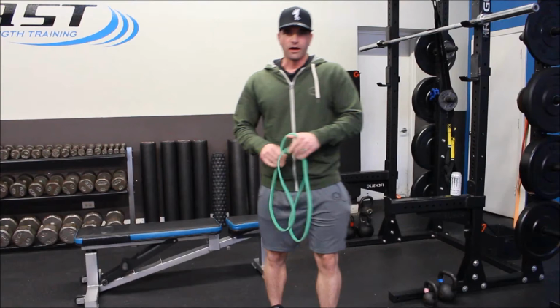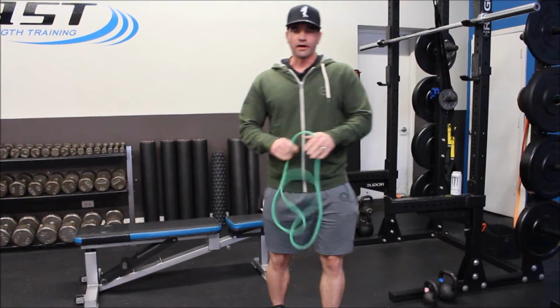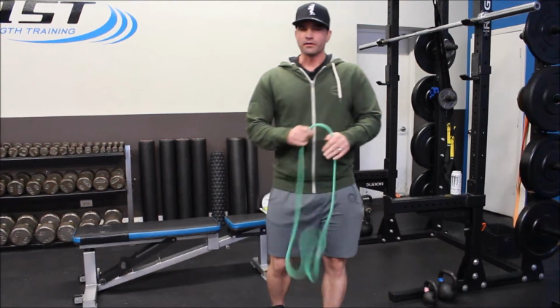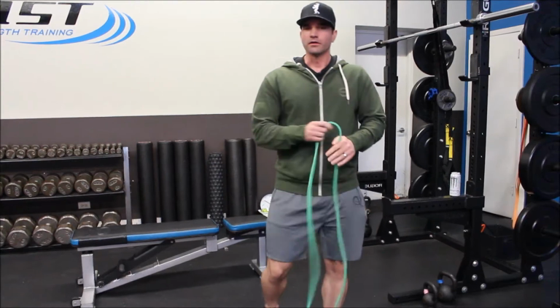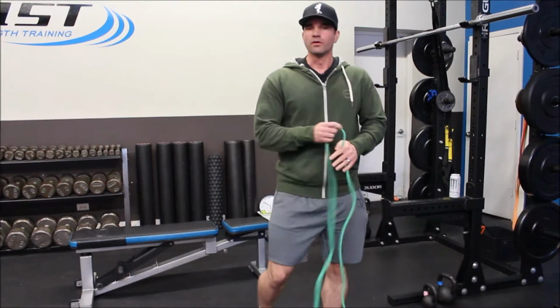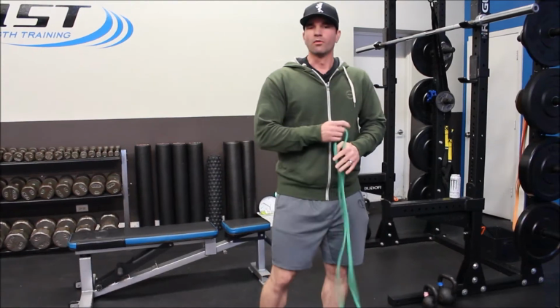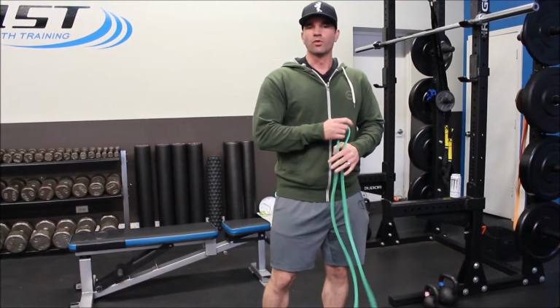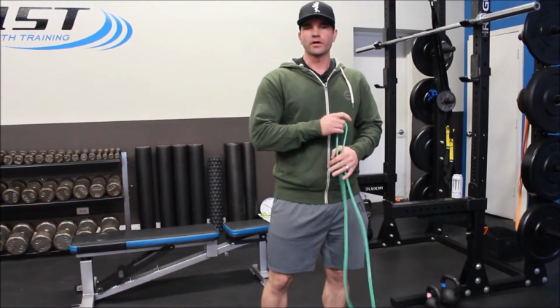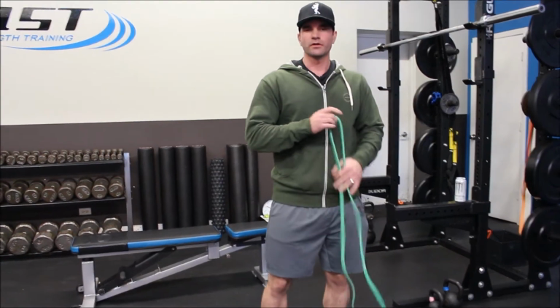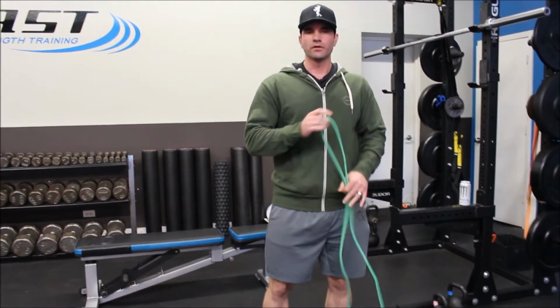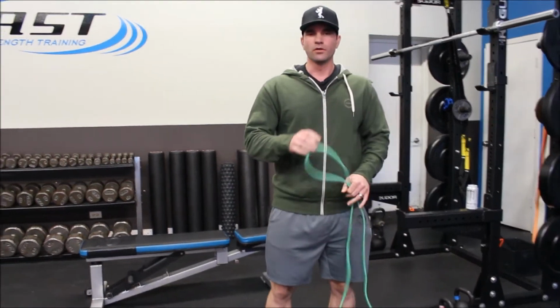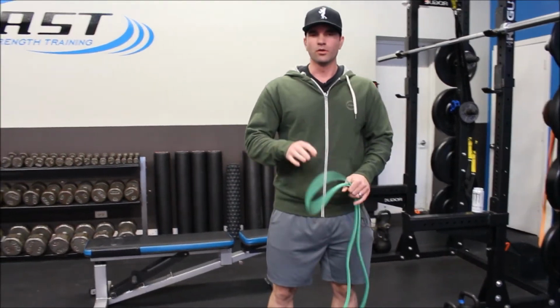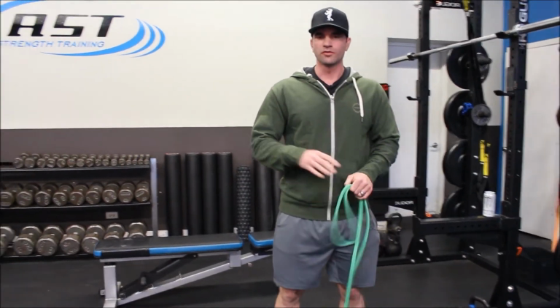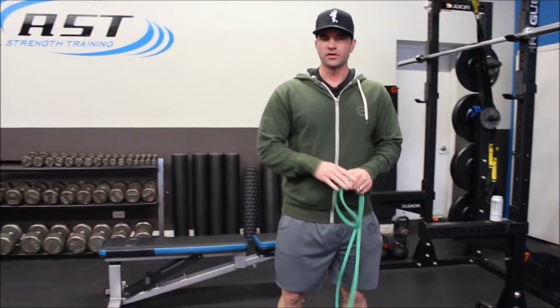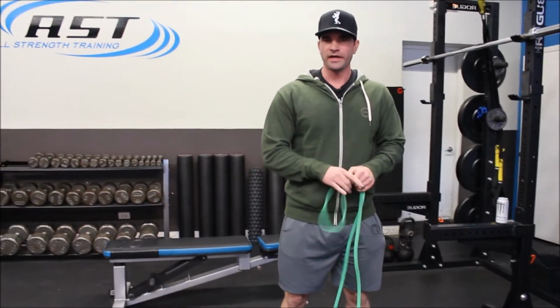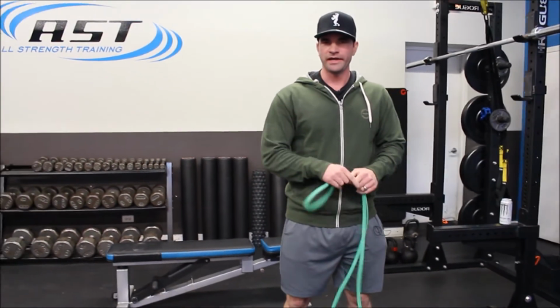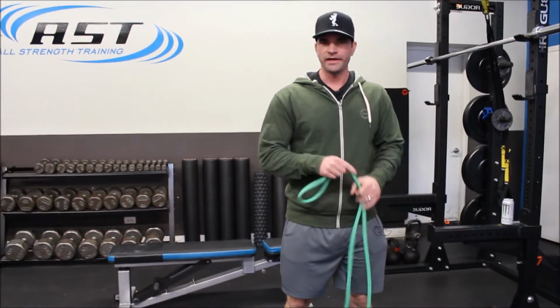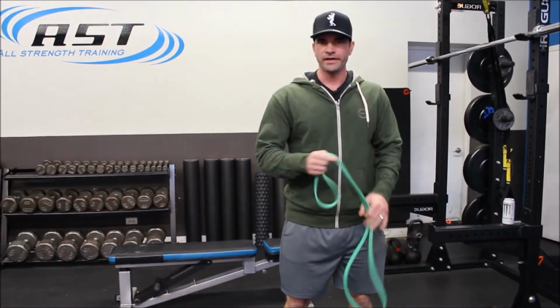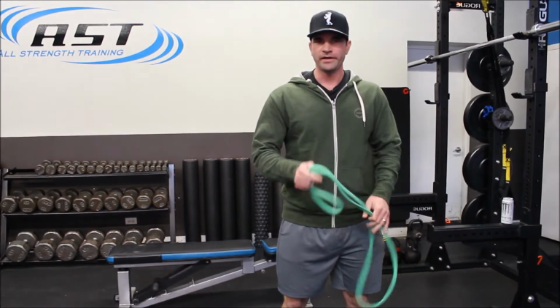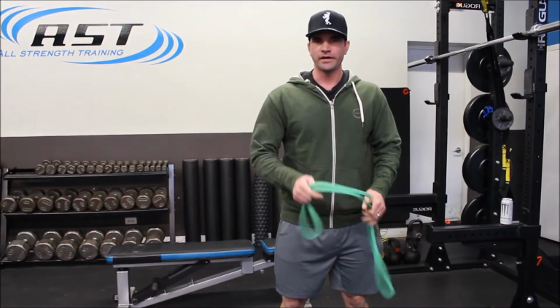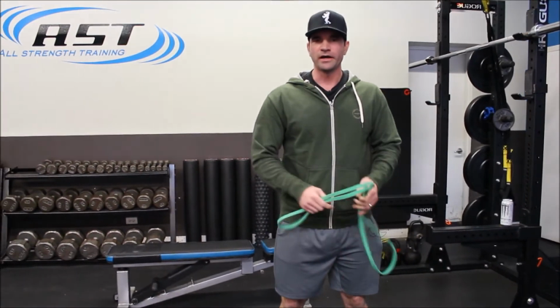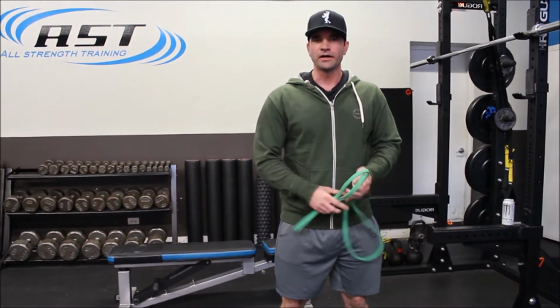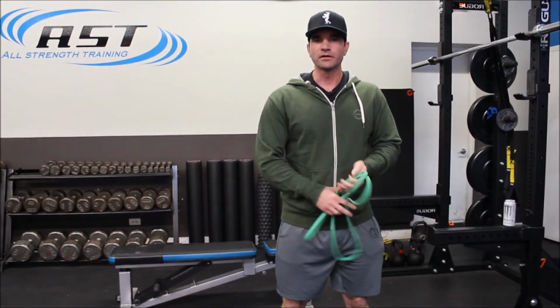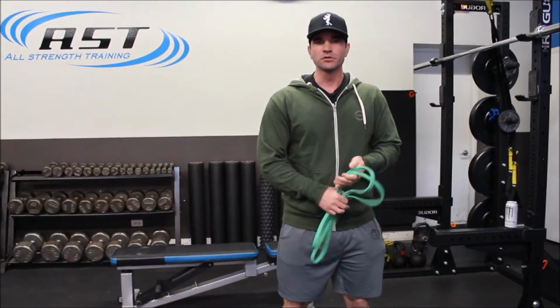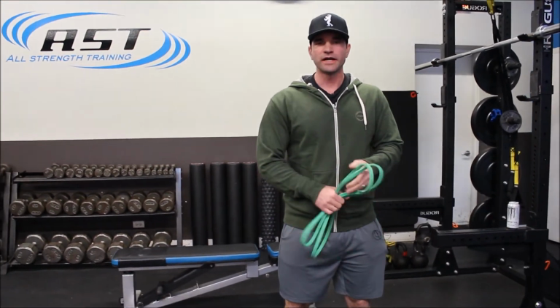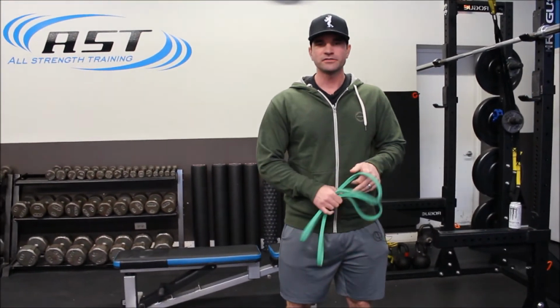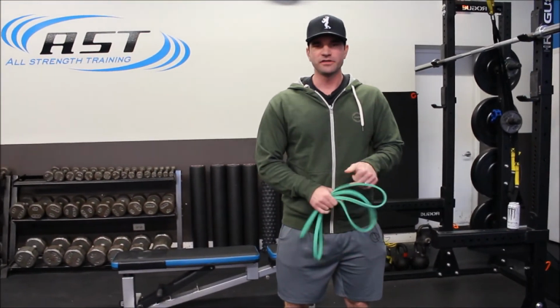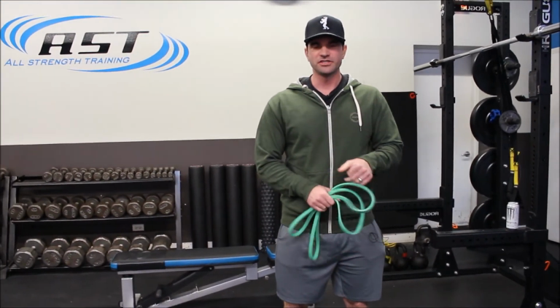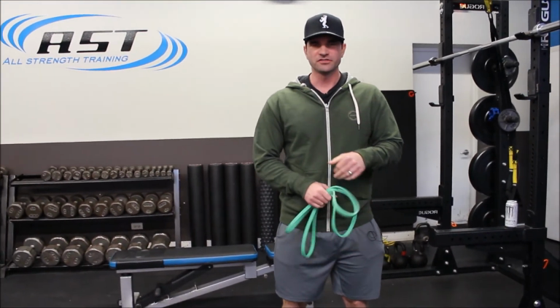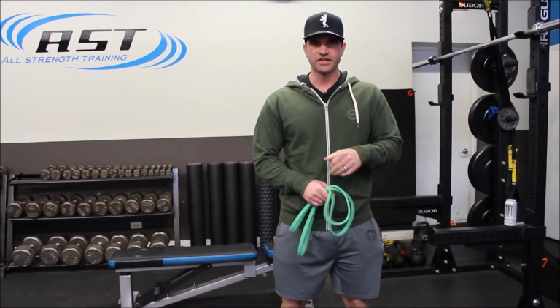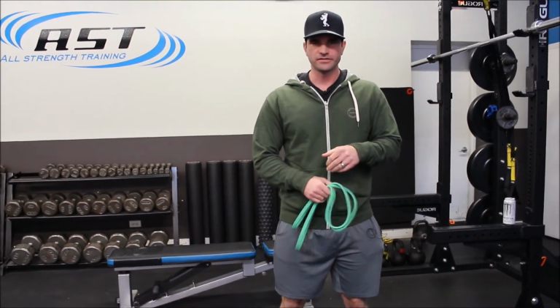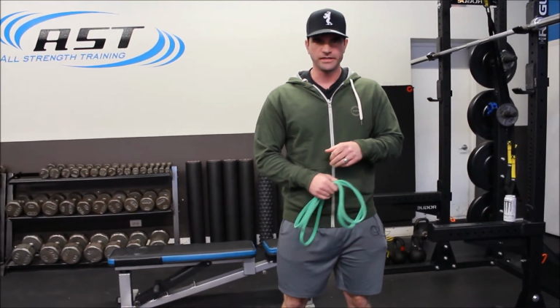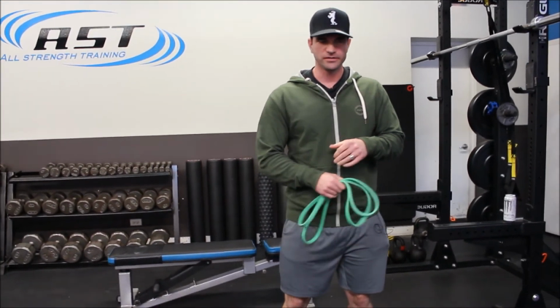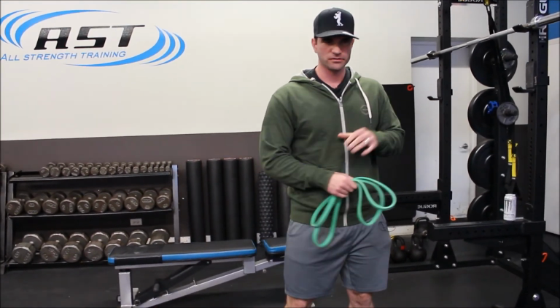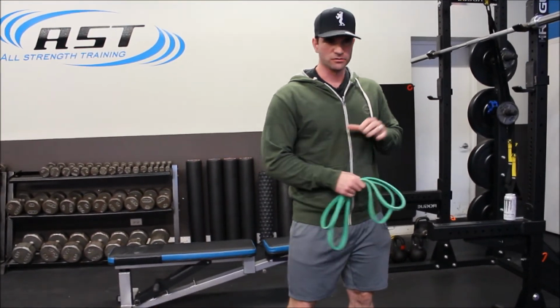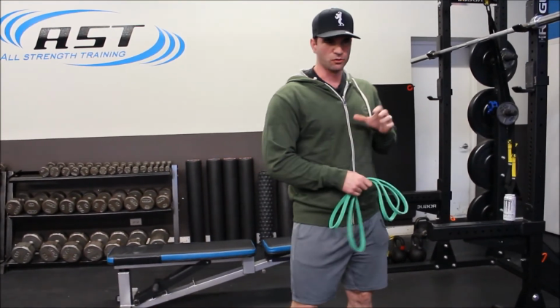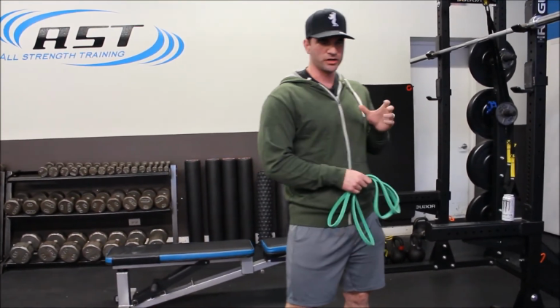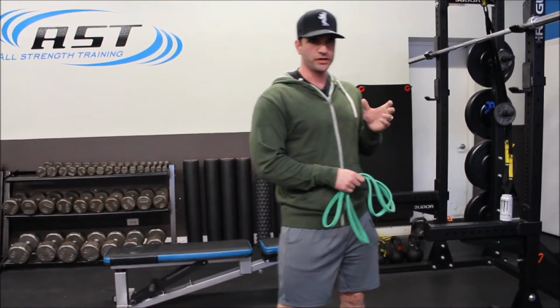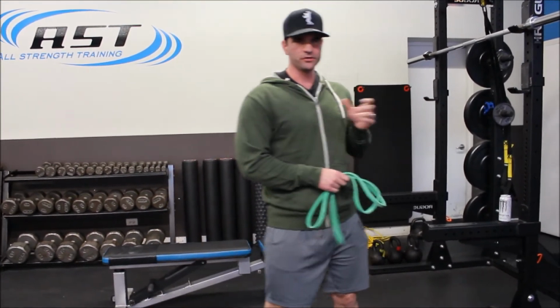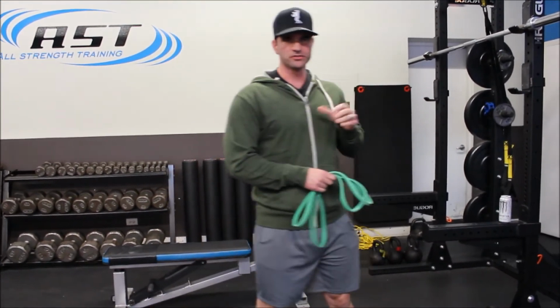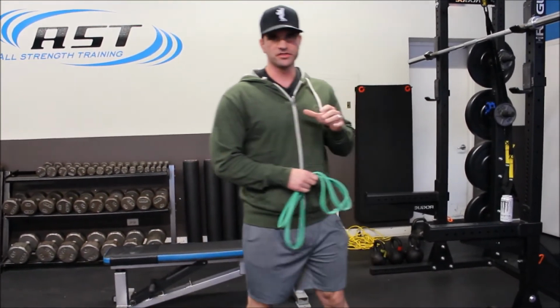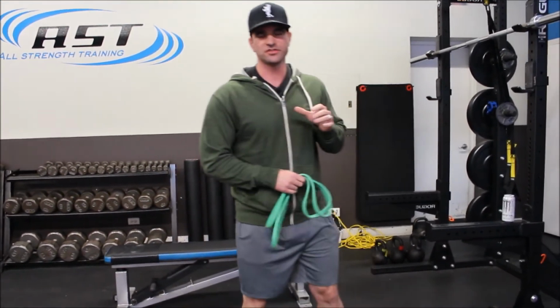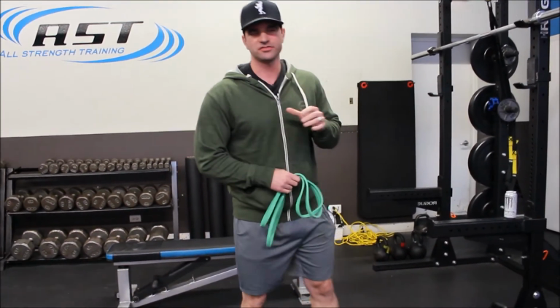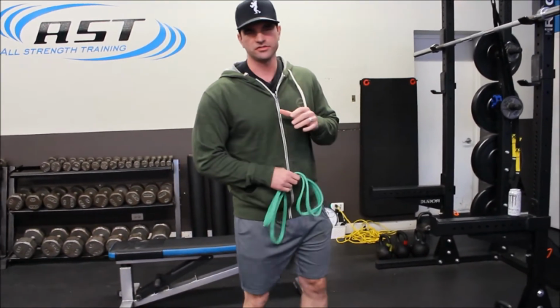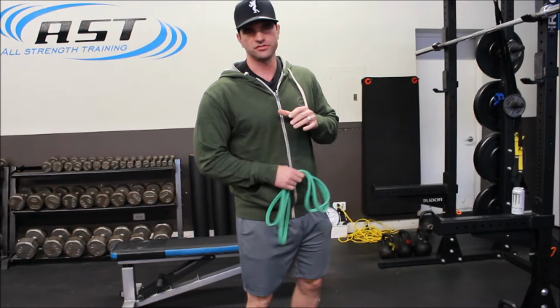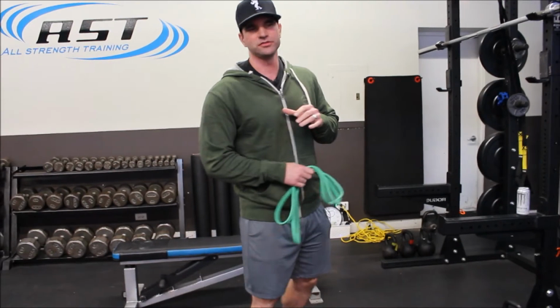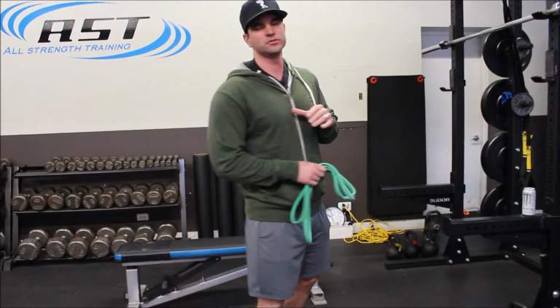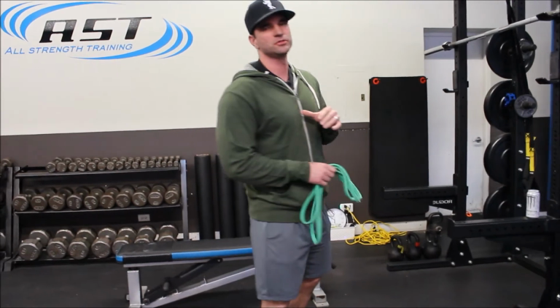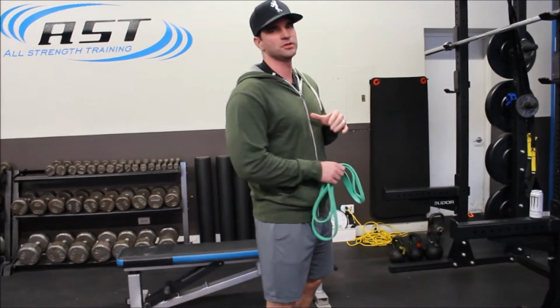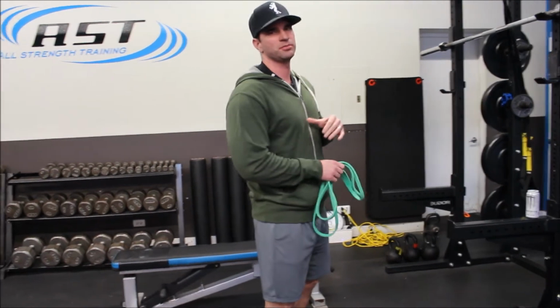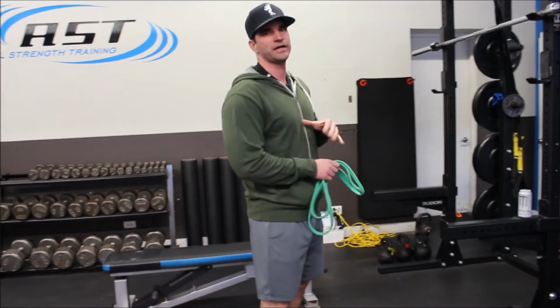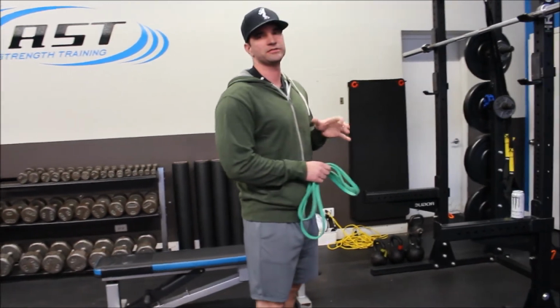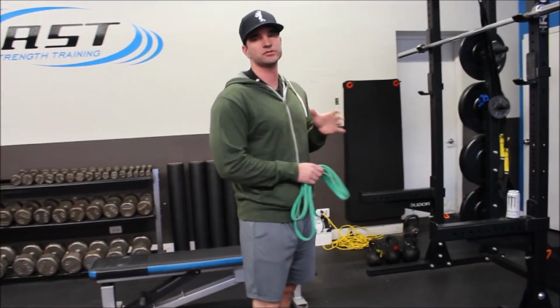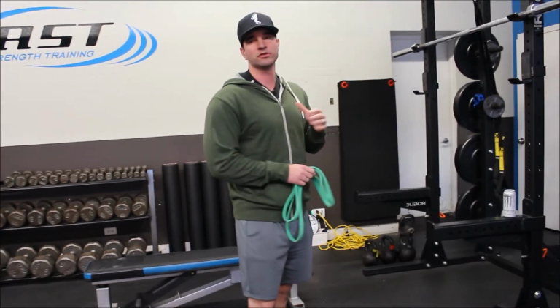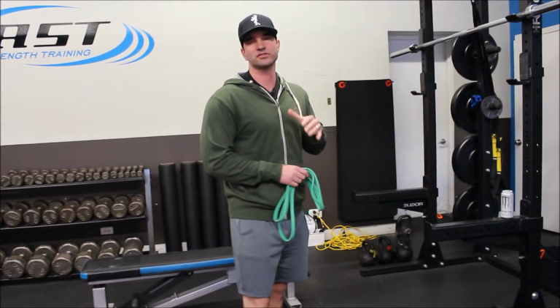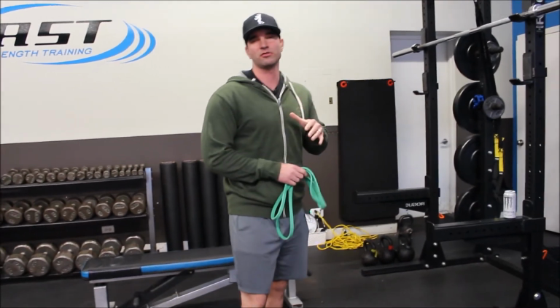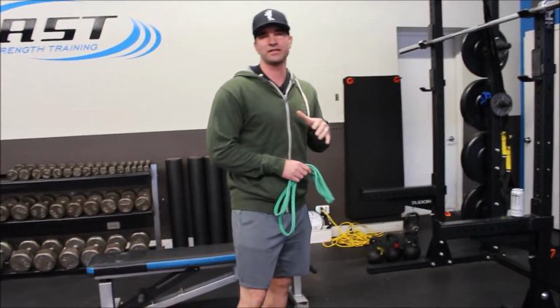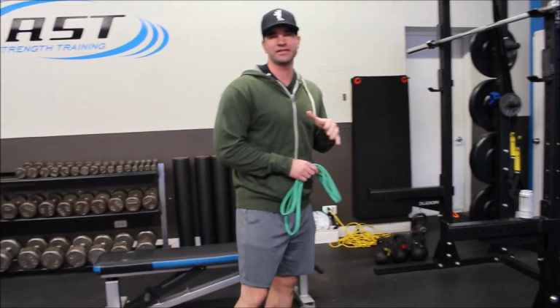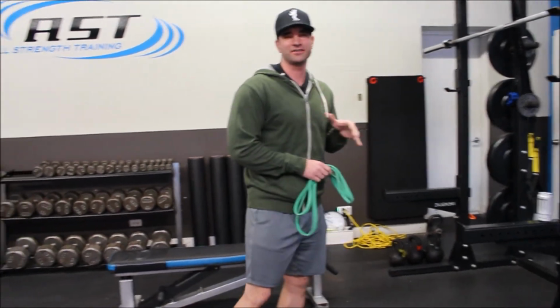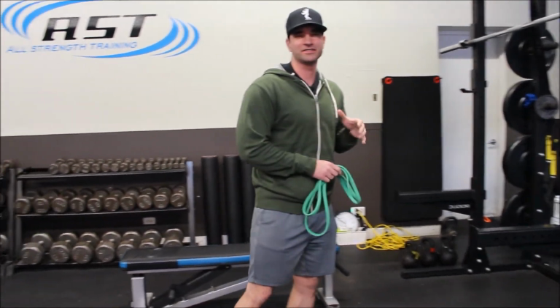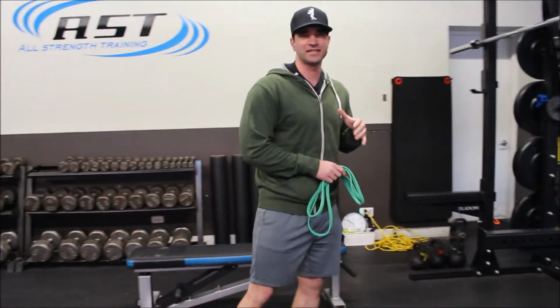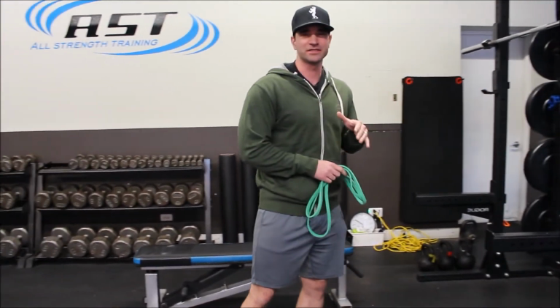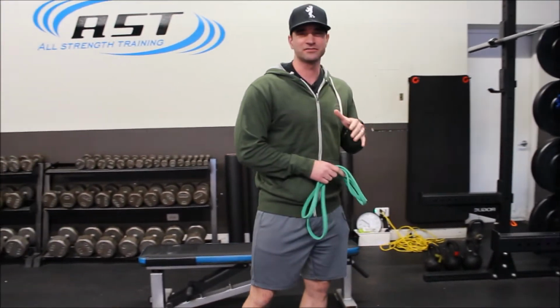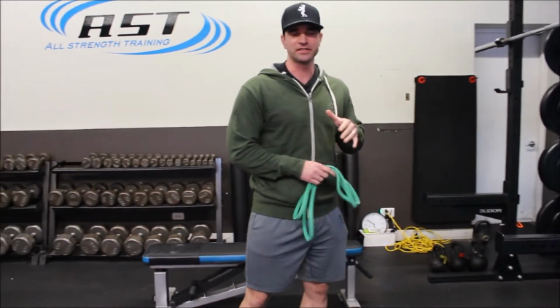We're going to go over a glute activation technique. We're going to use this to apply it to our squatting and our deadlifting.